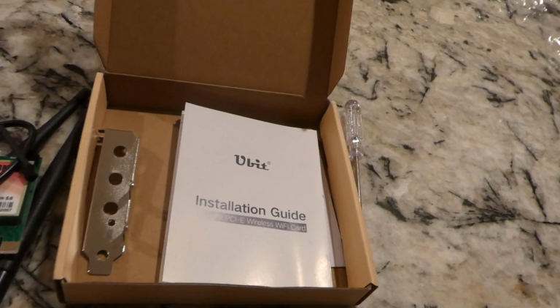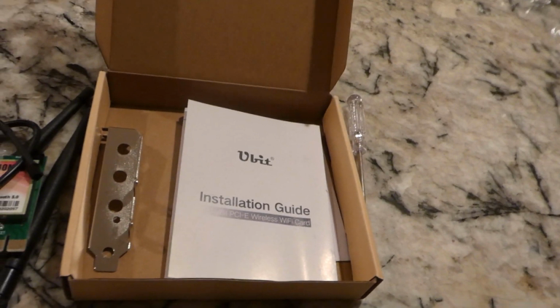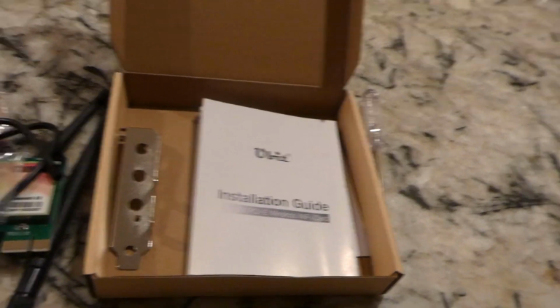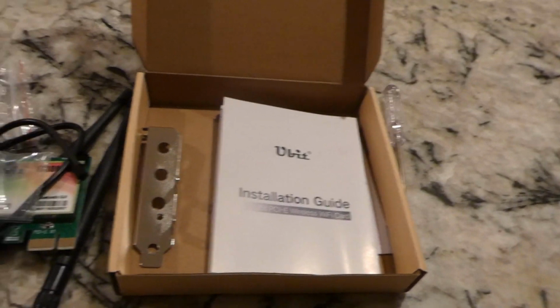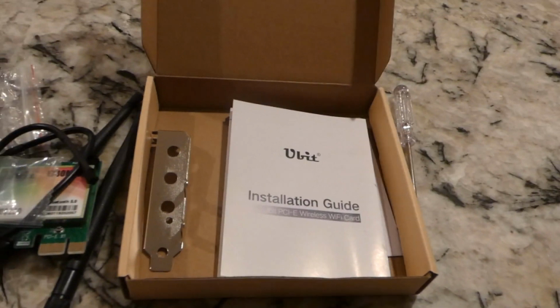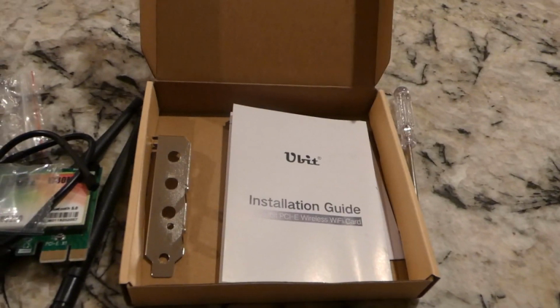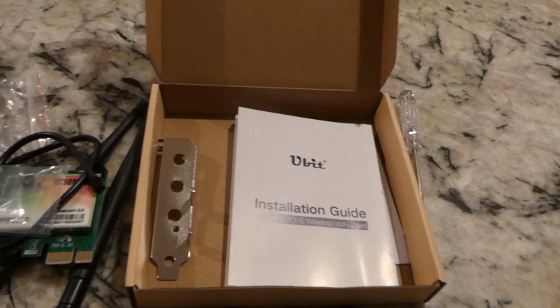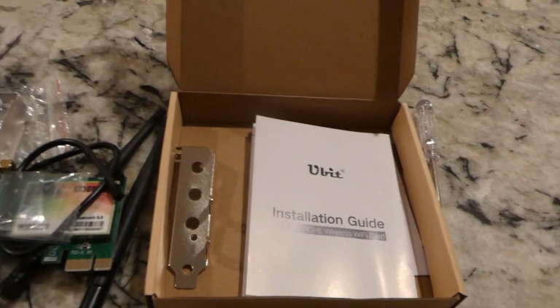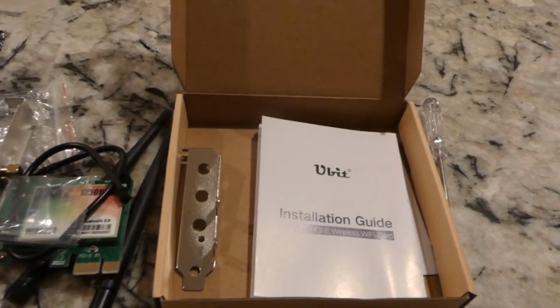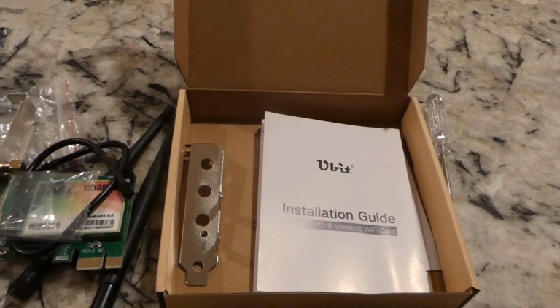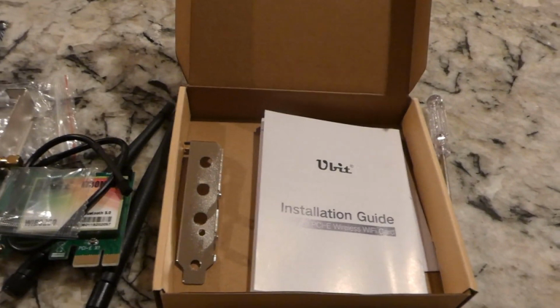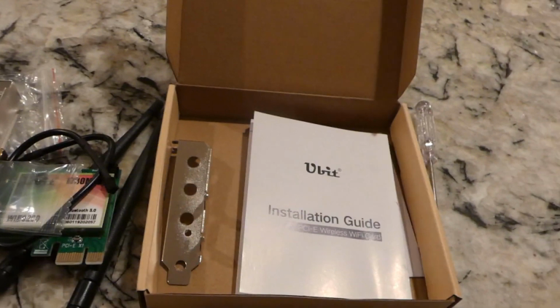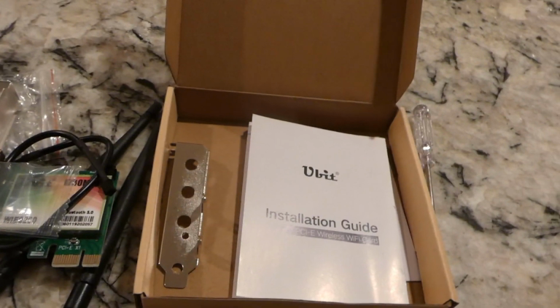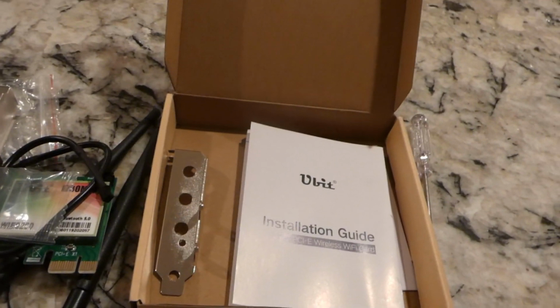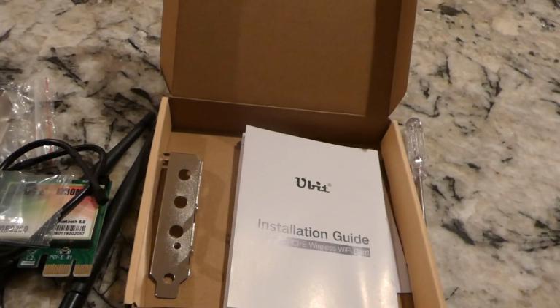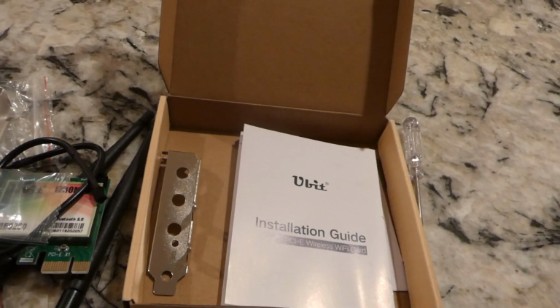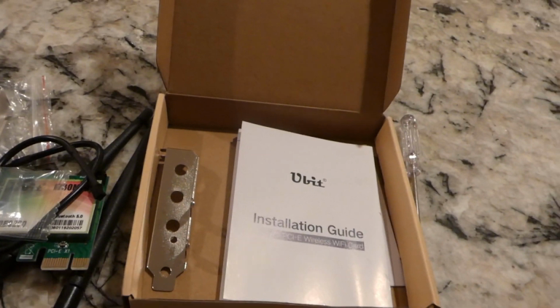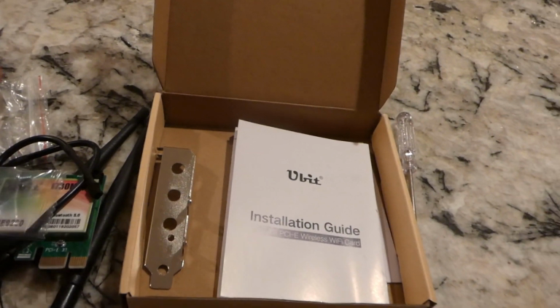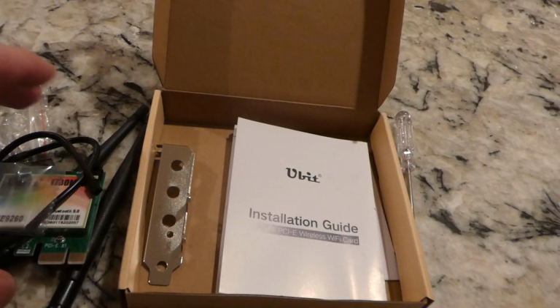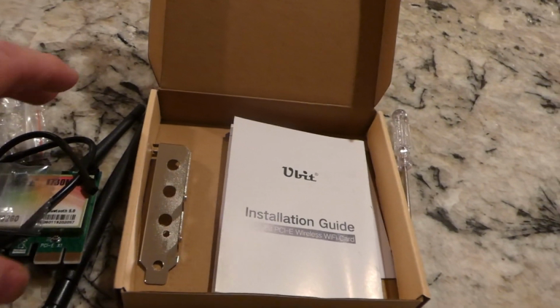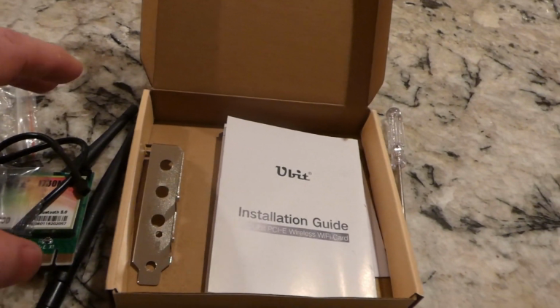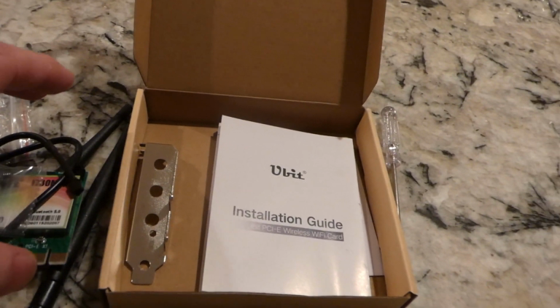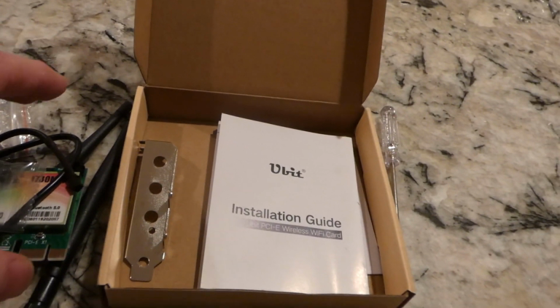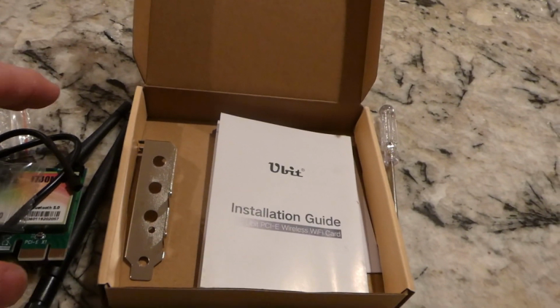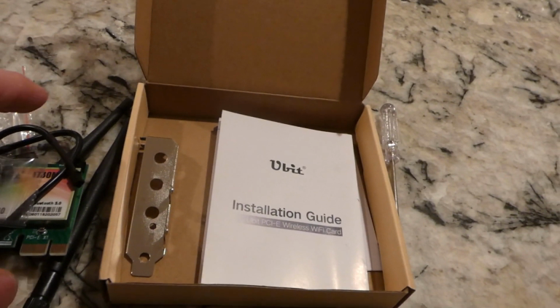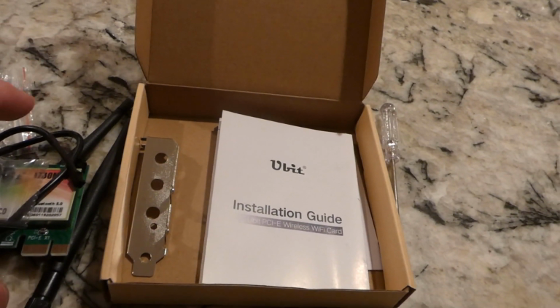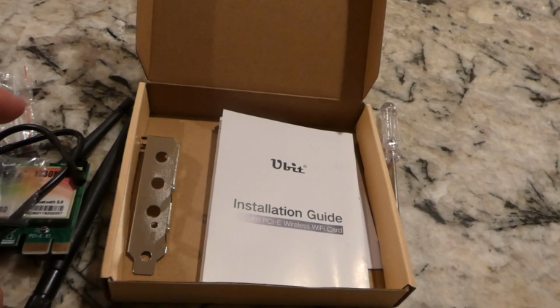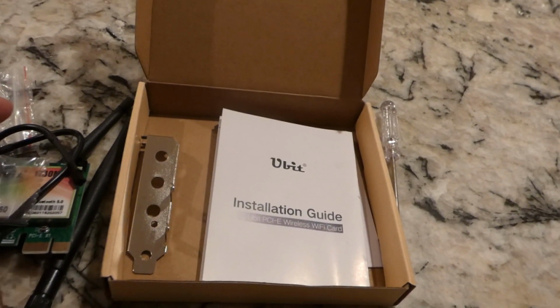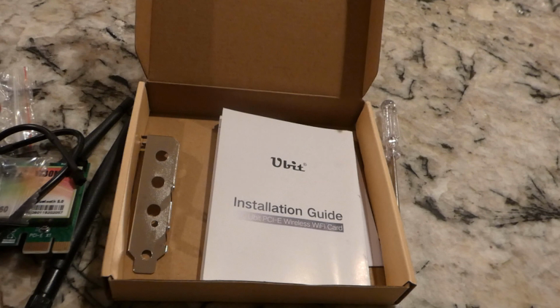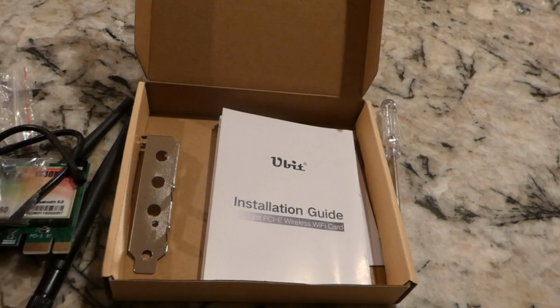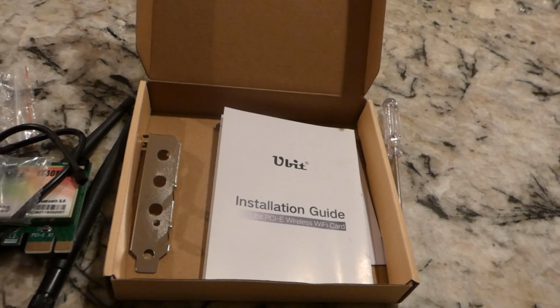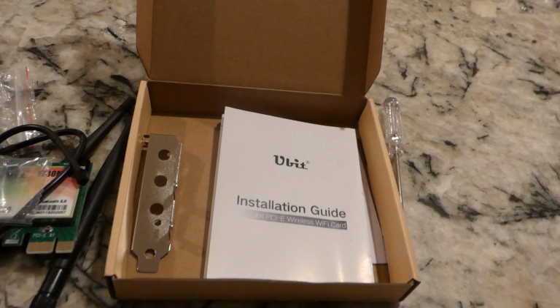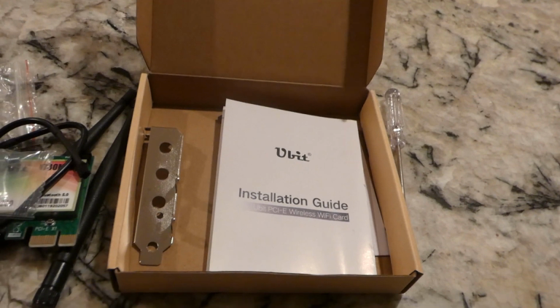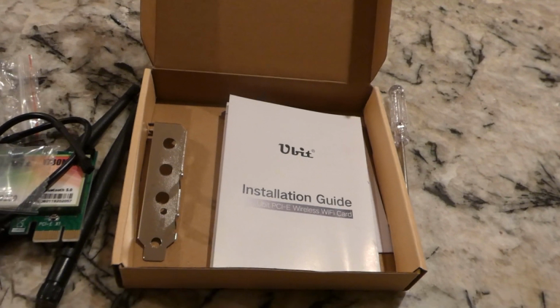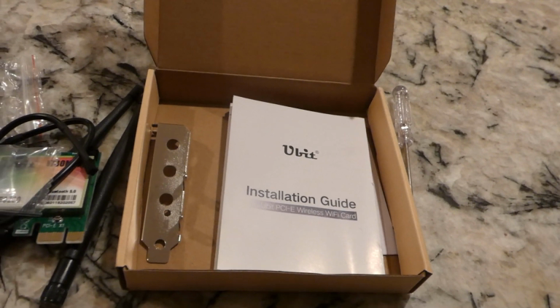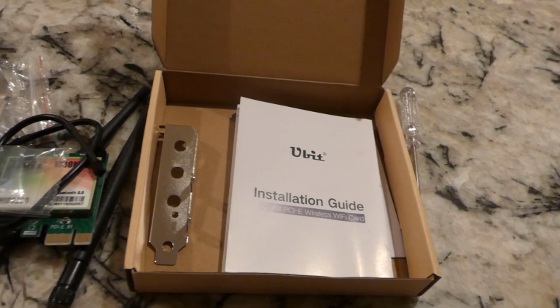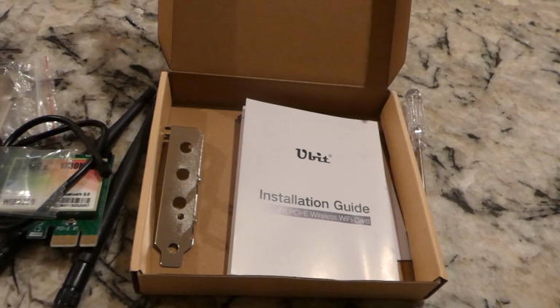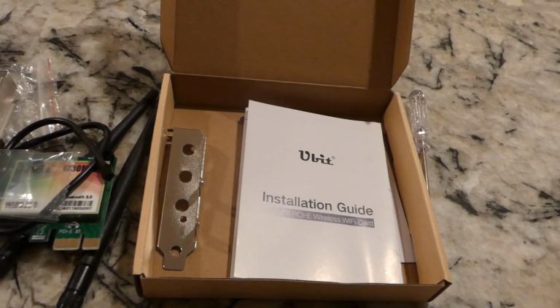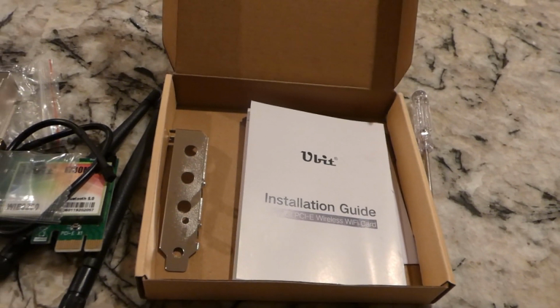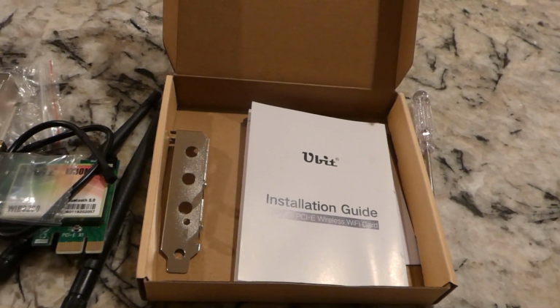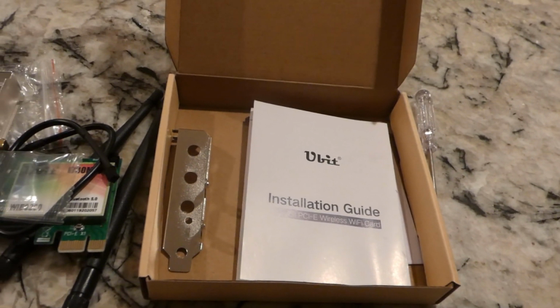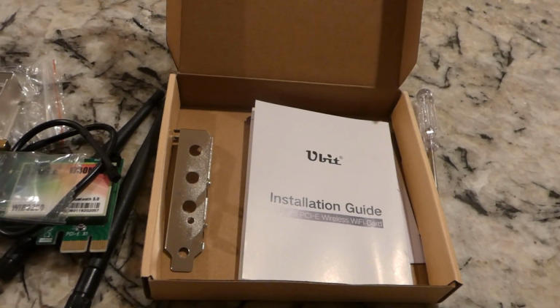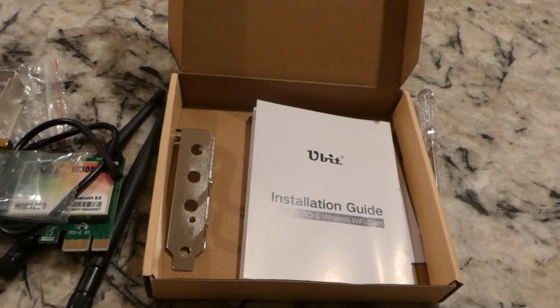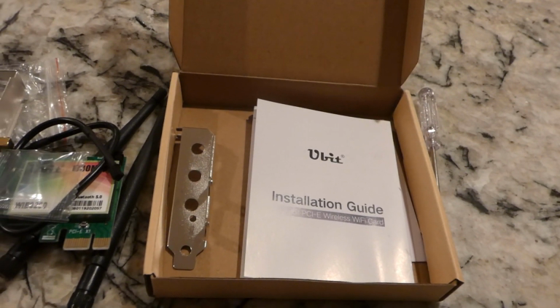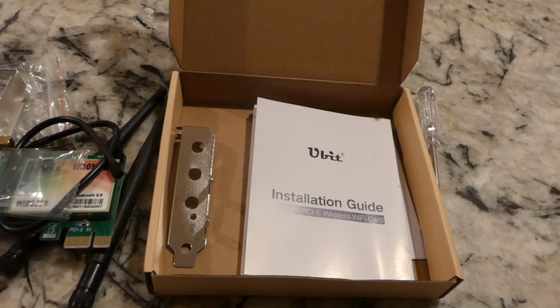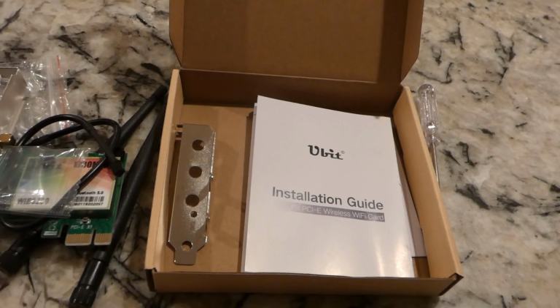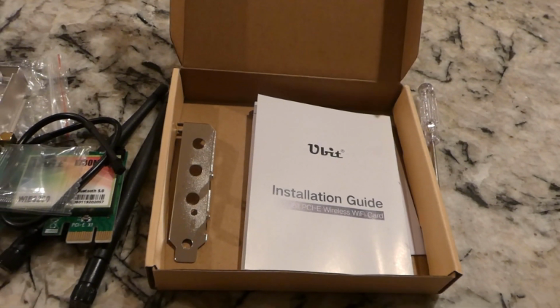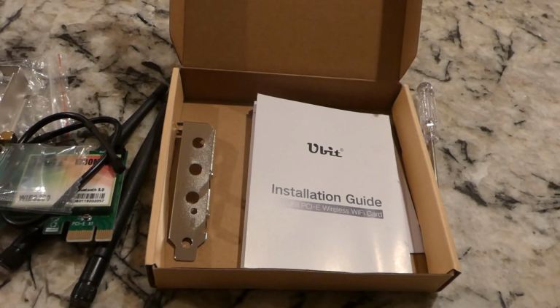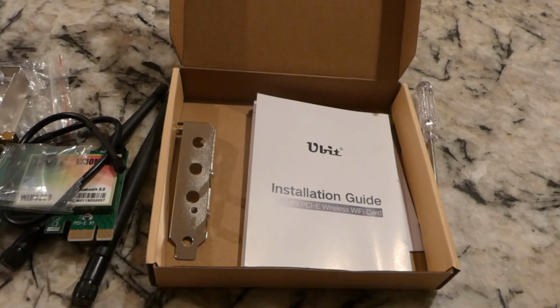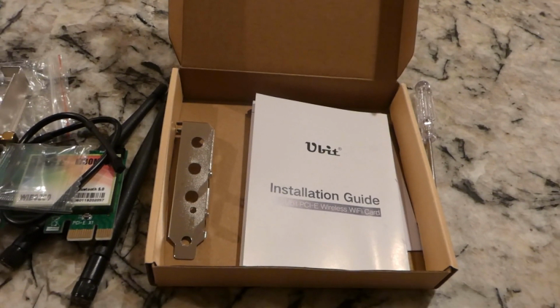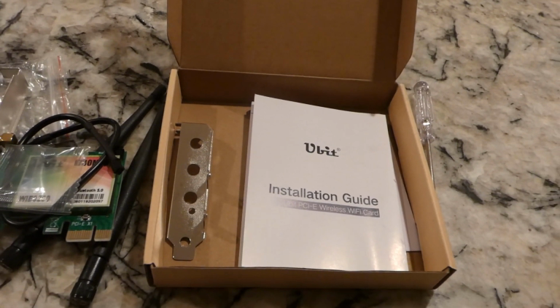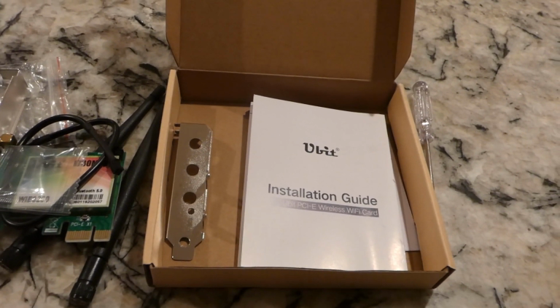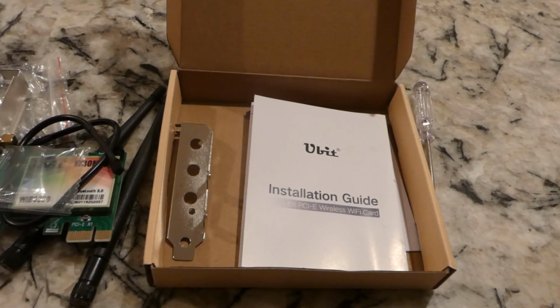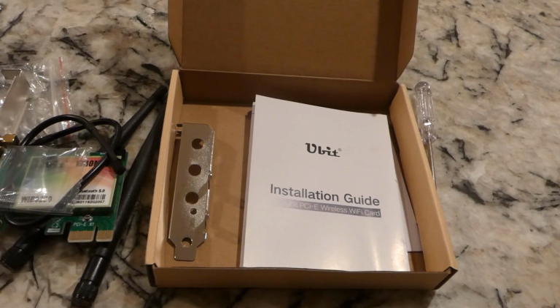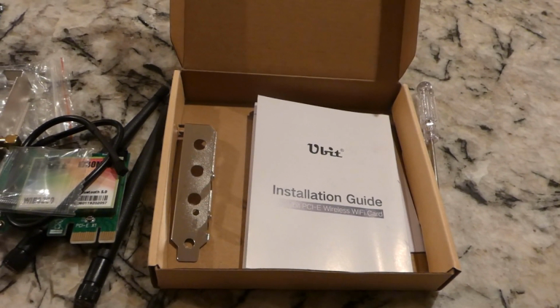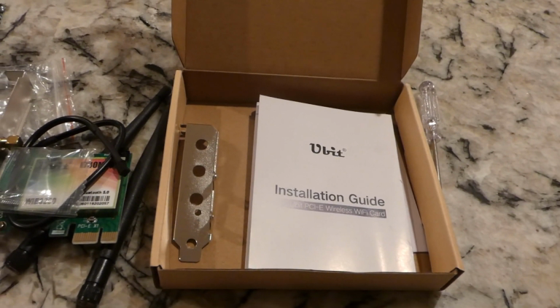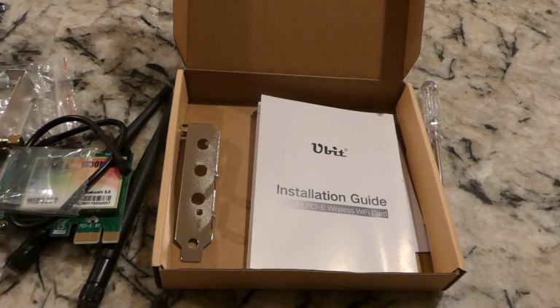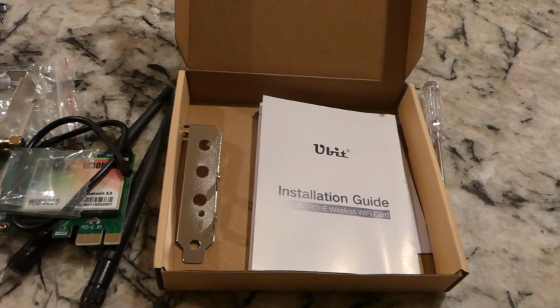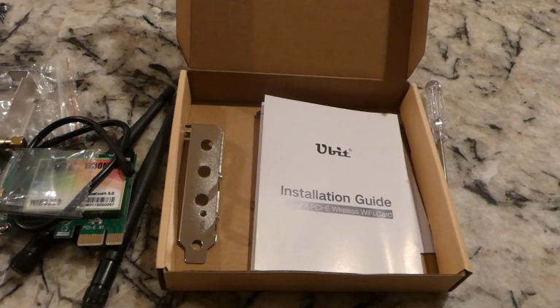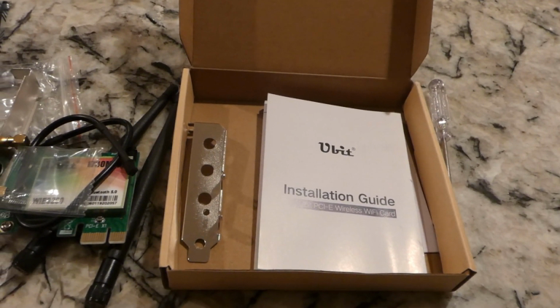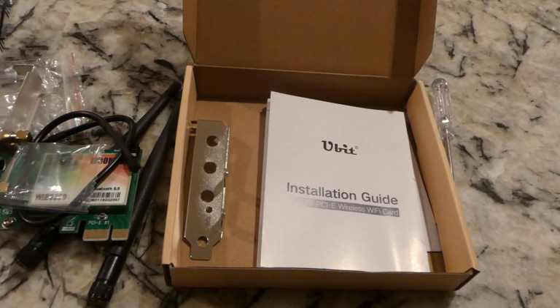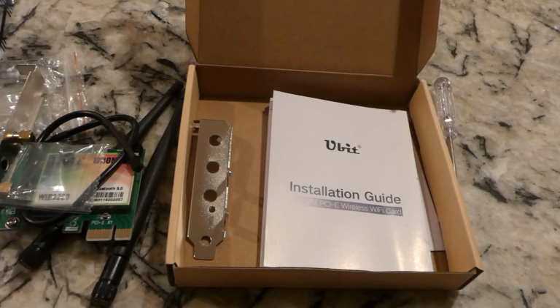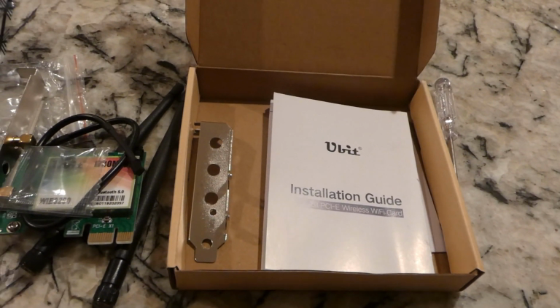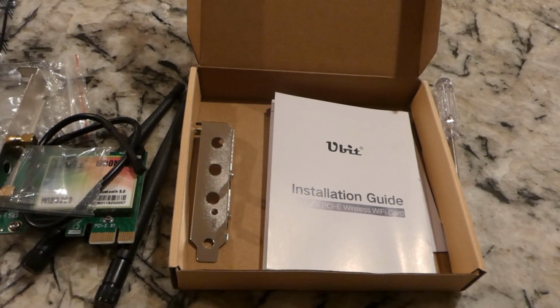Thanks for checking out the video. Please like, please subscribe. And if you want to buy this item, we'll have the link down below. Thank you.